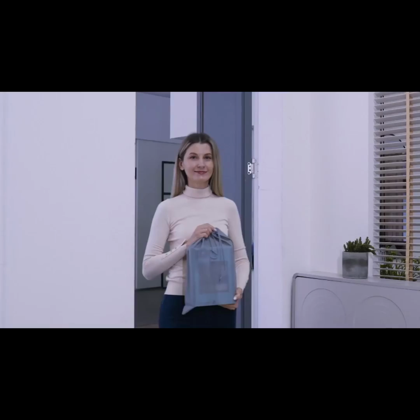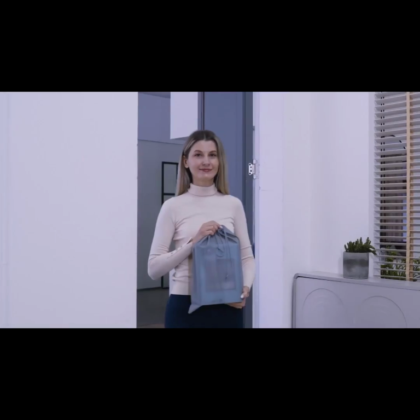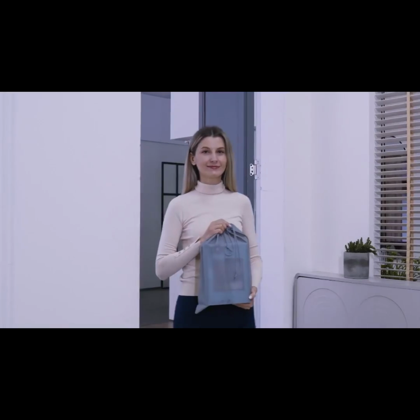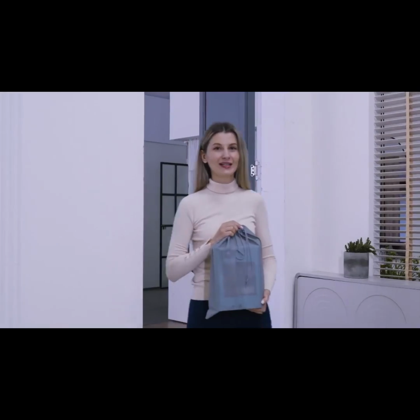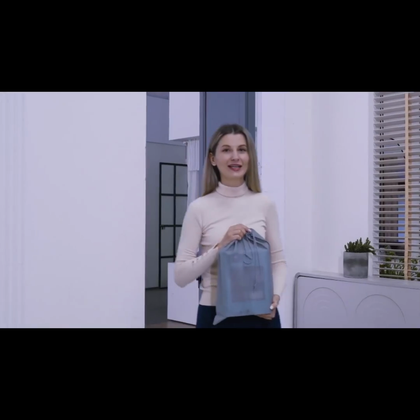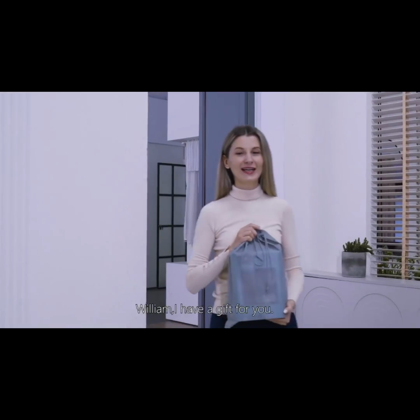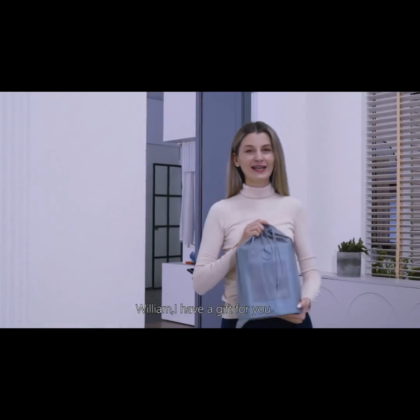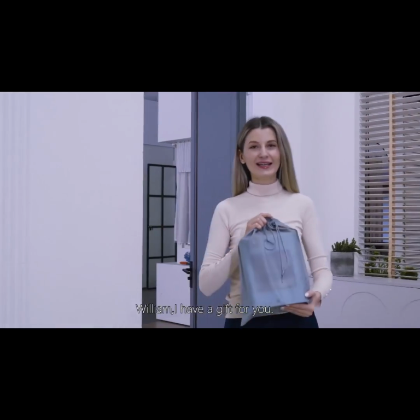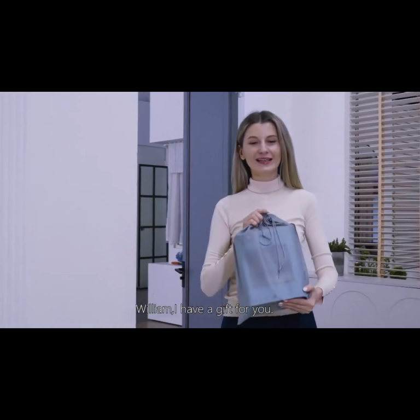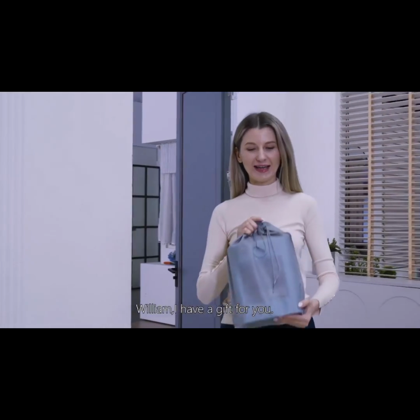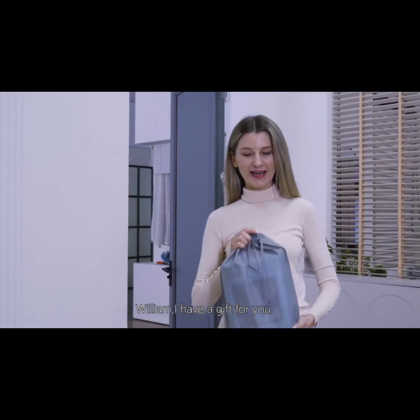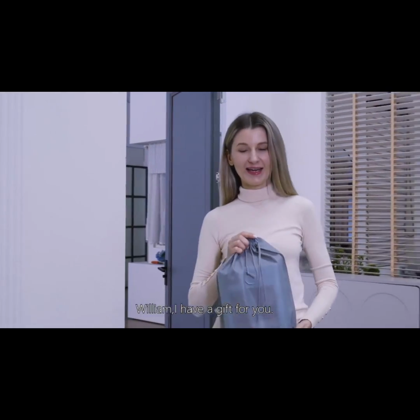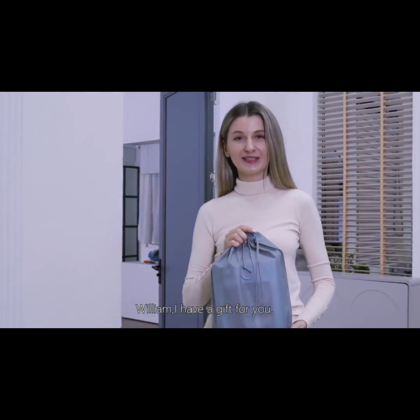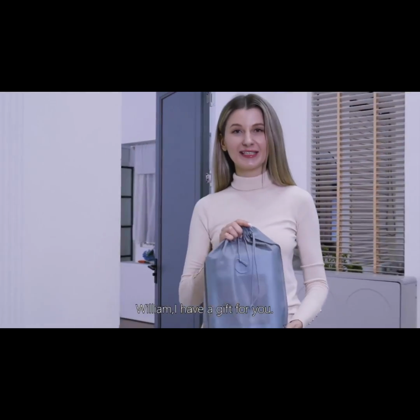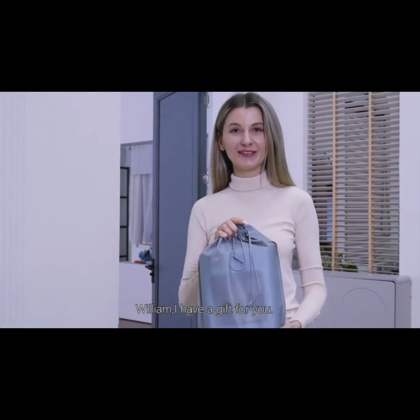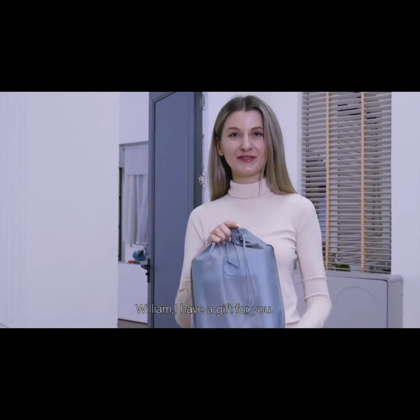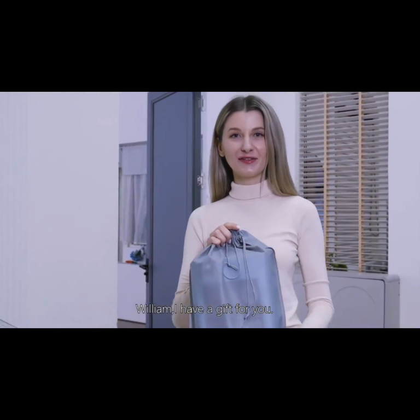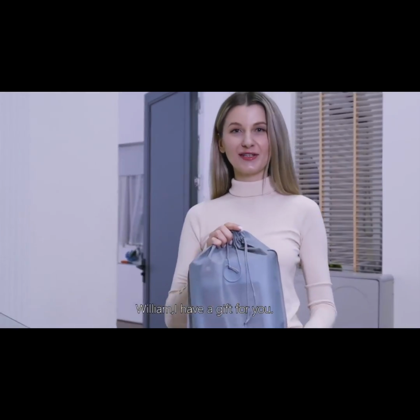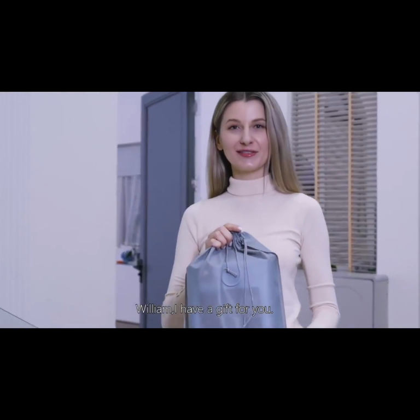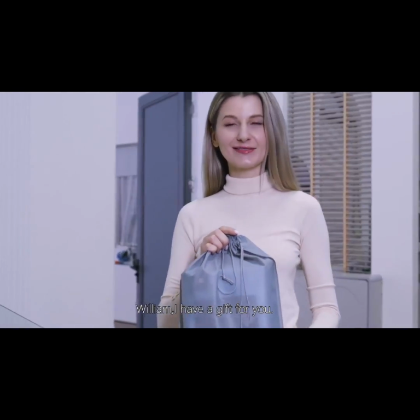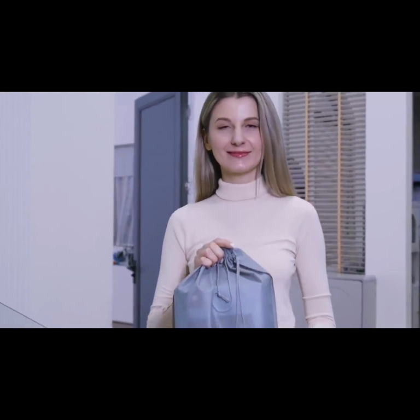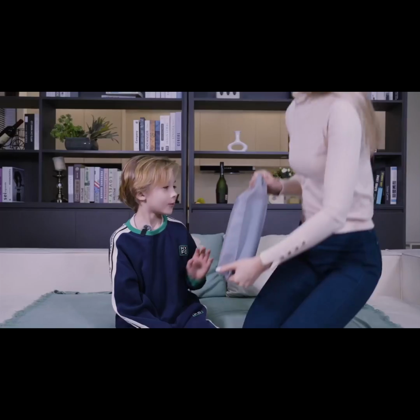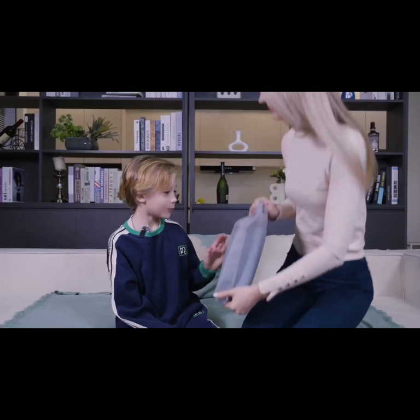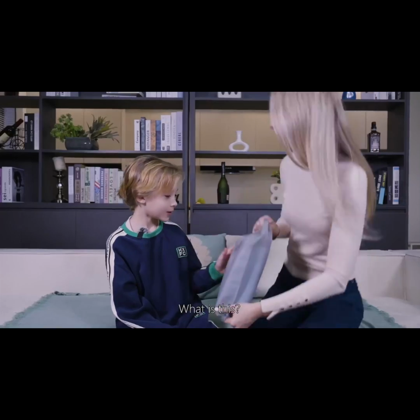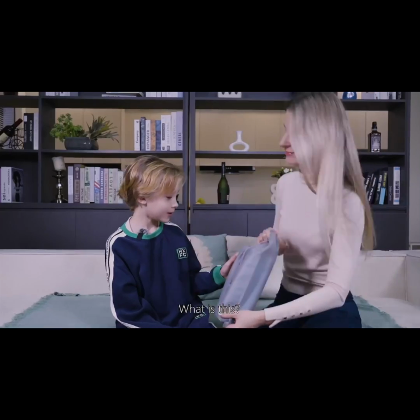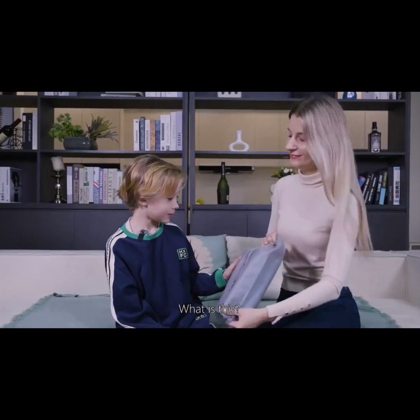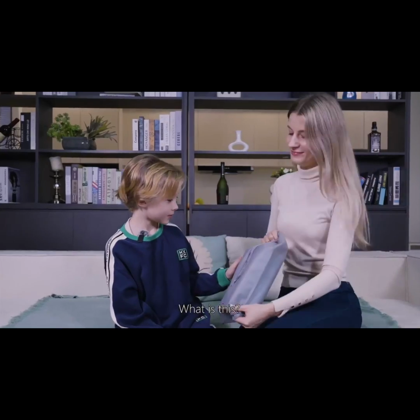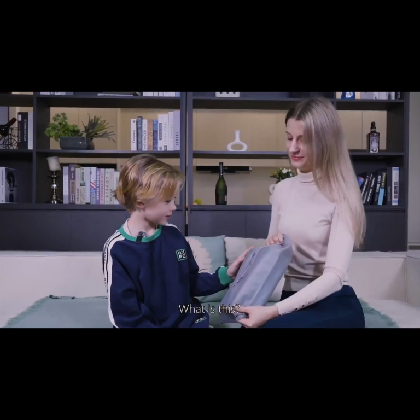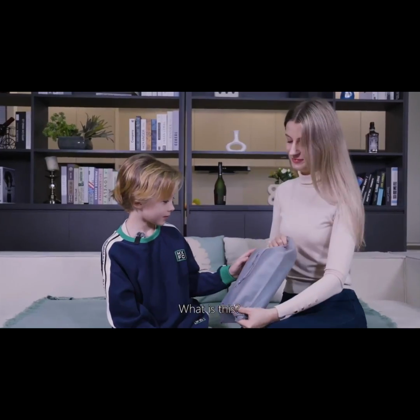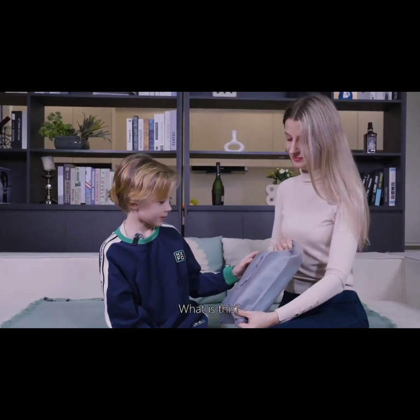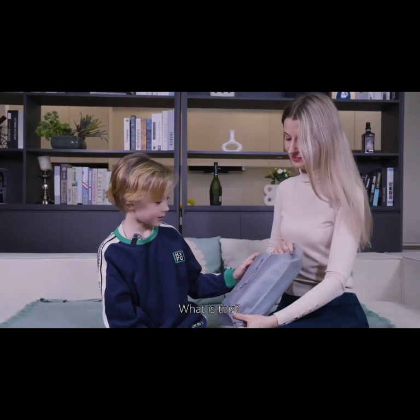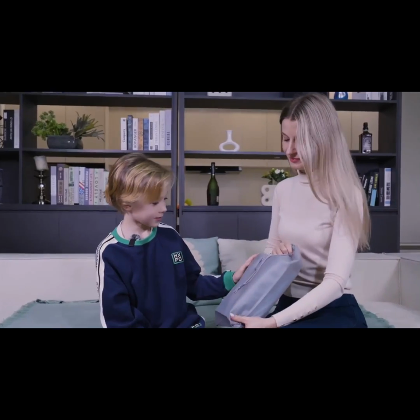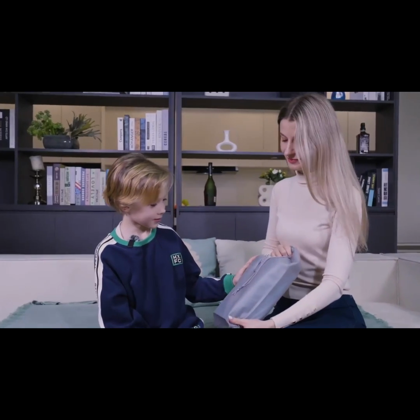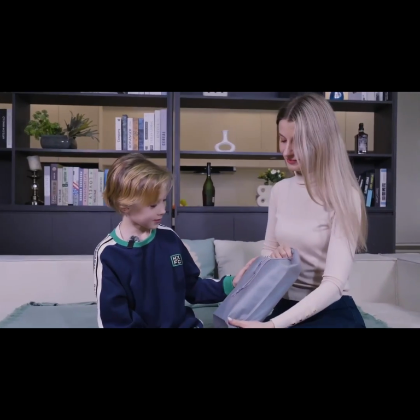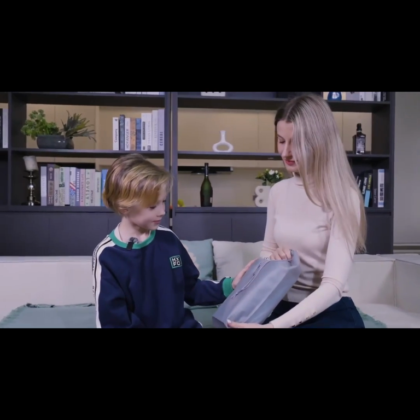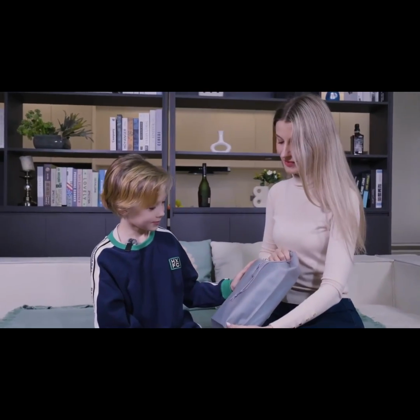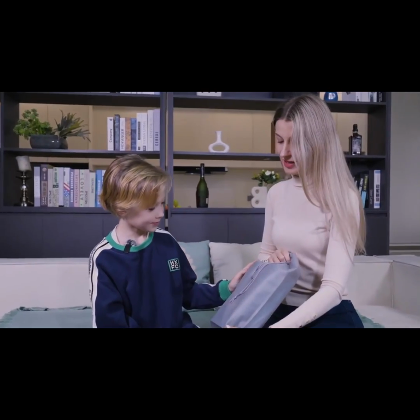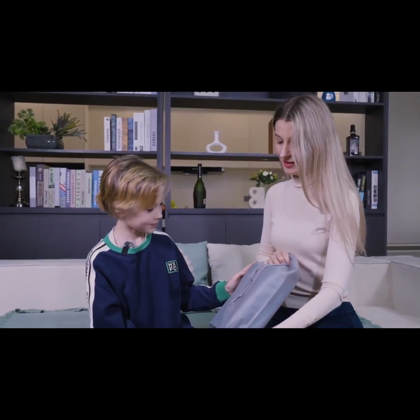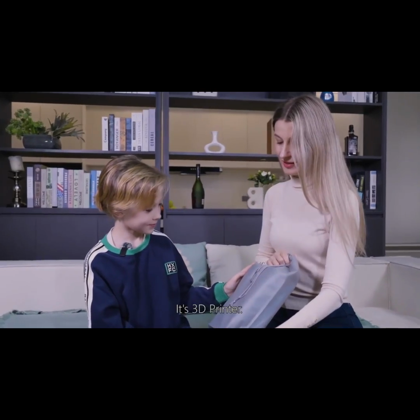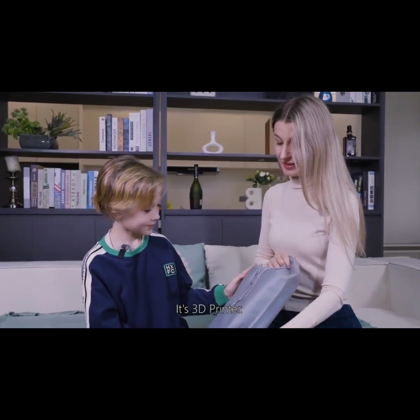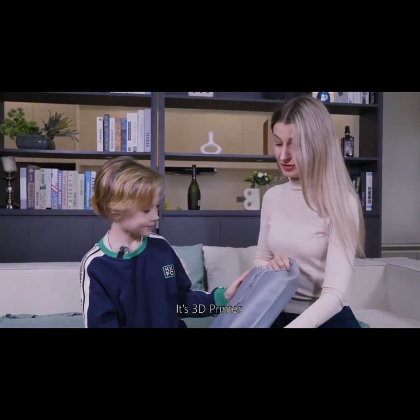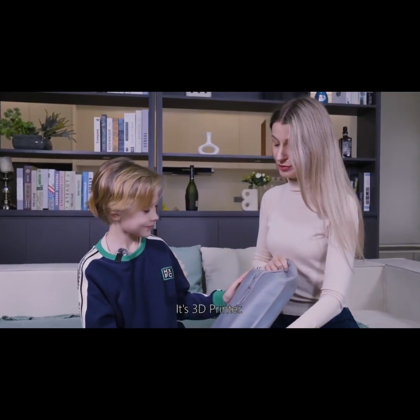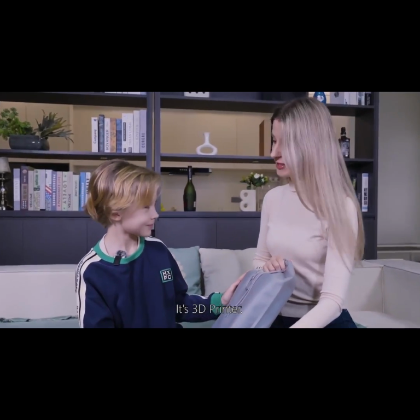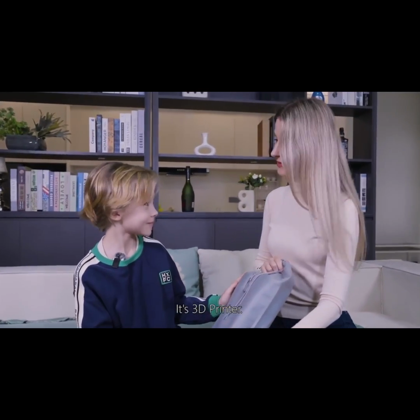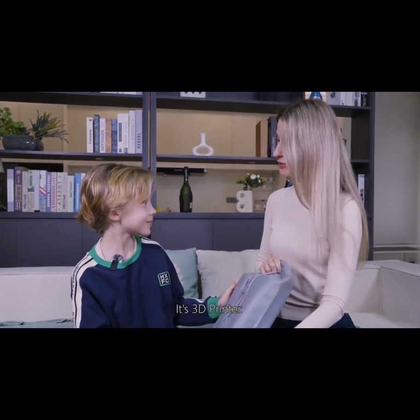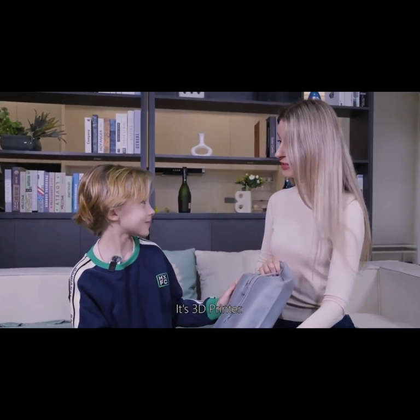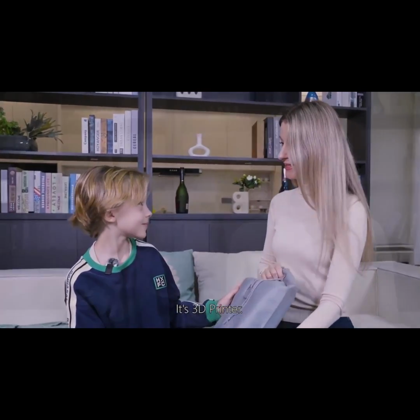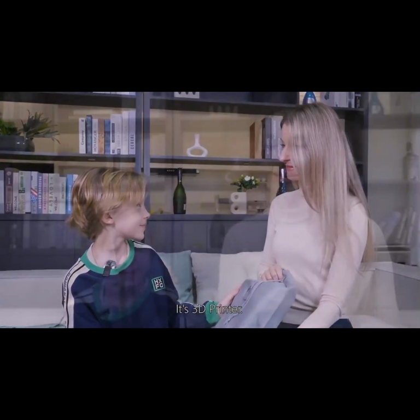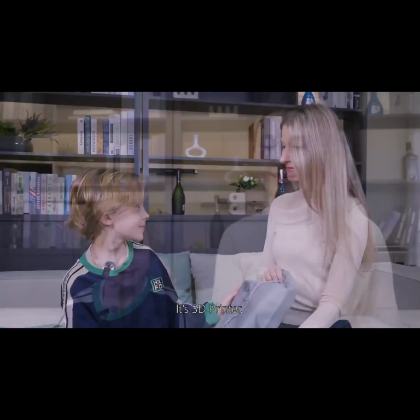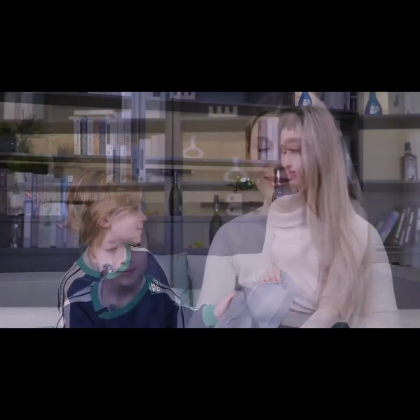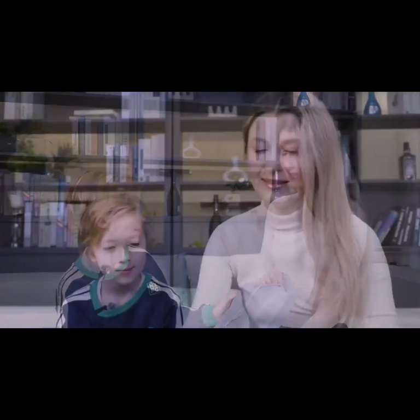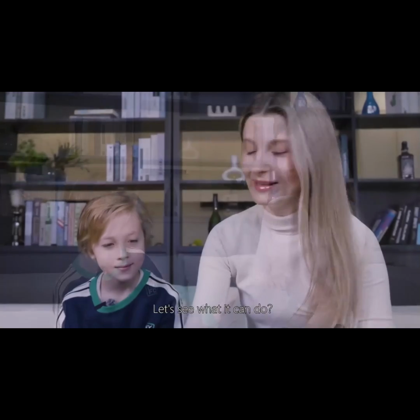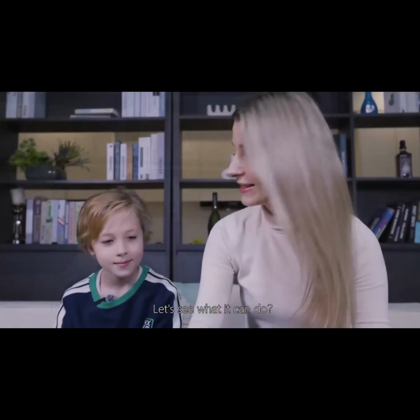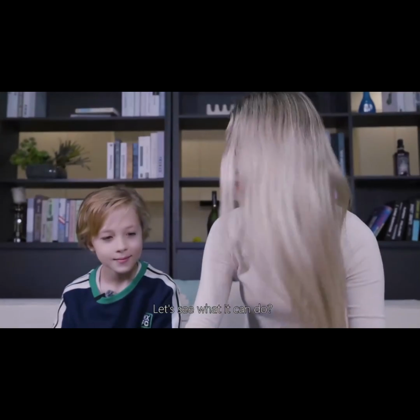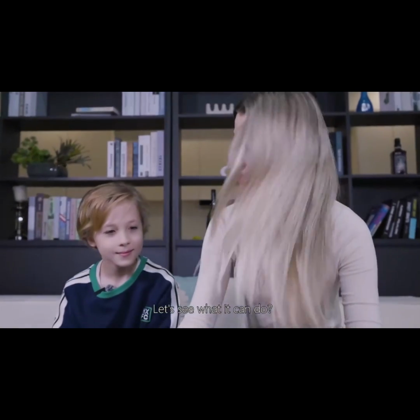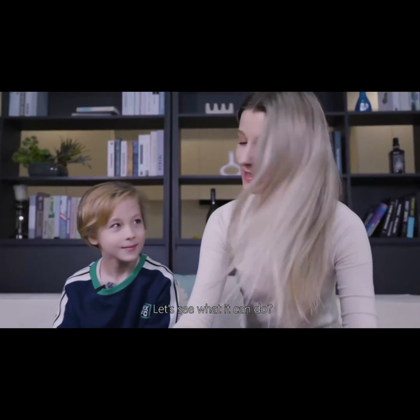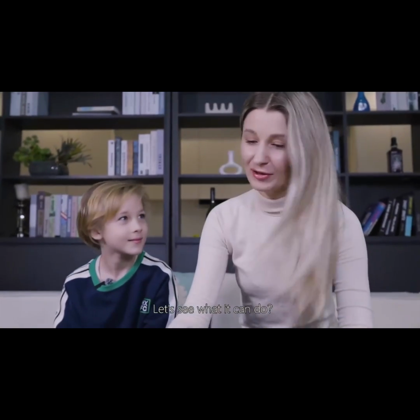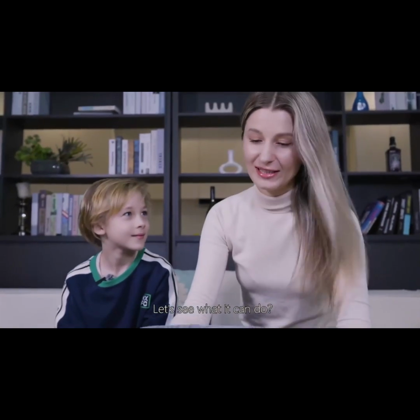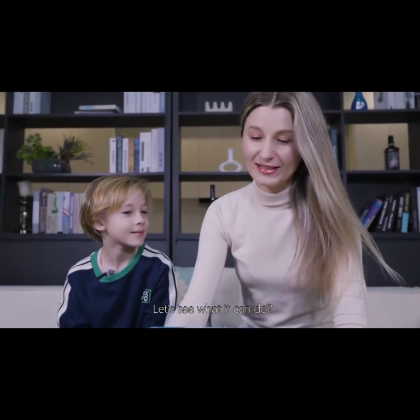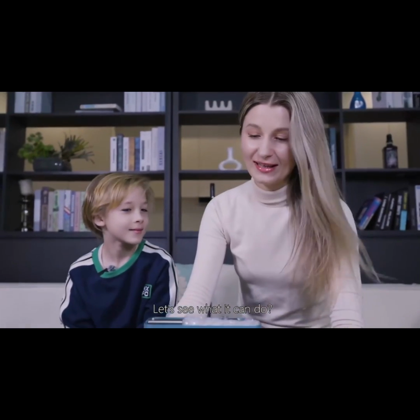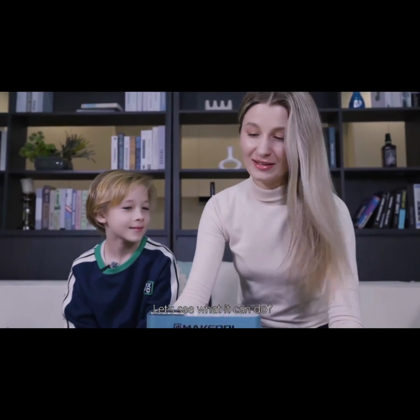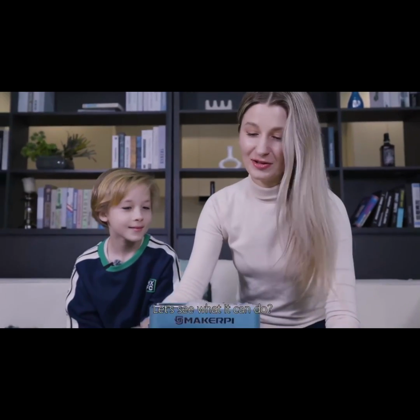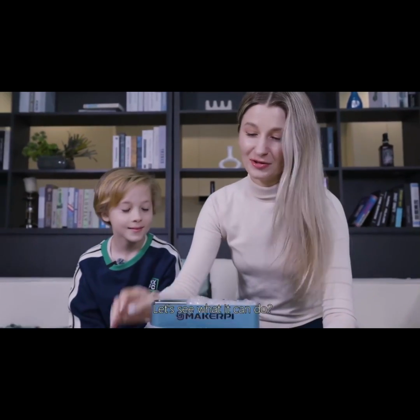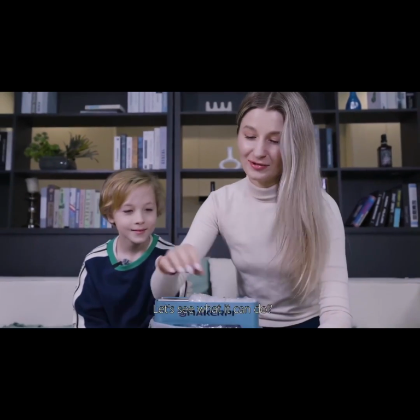Hey William, I have a gift for you. What is this? Is it a 3D printer? Let's see what it can do.